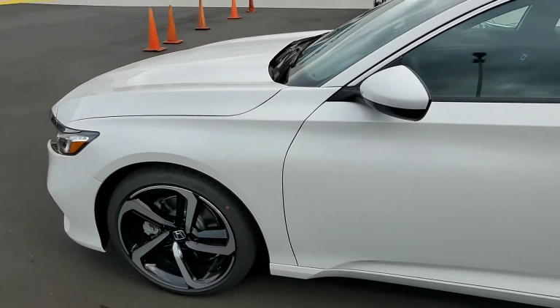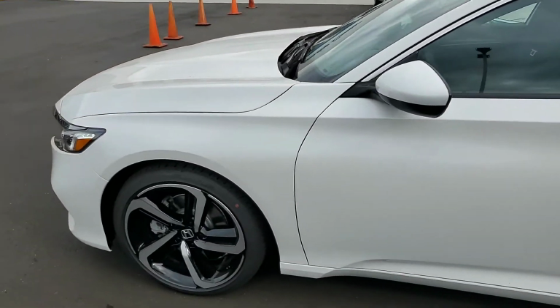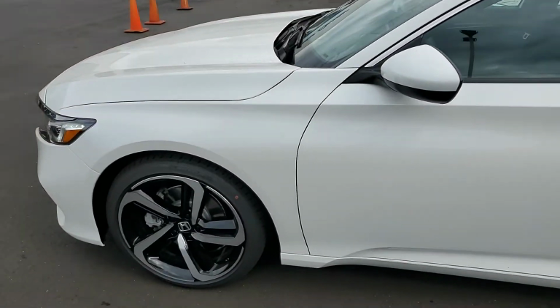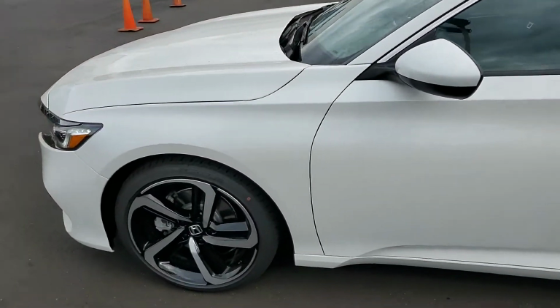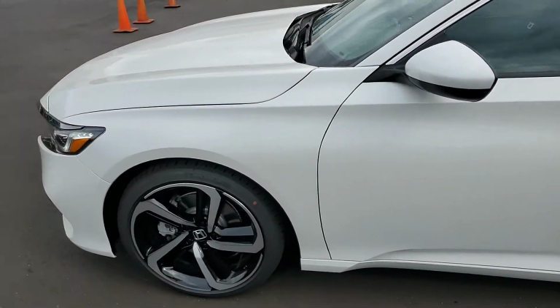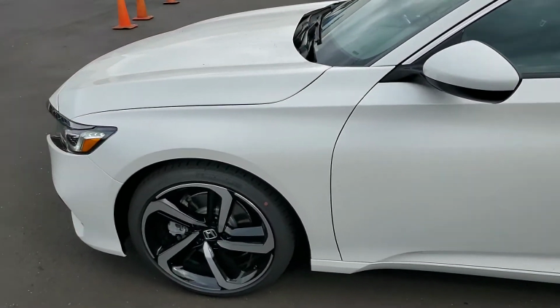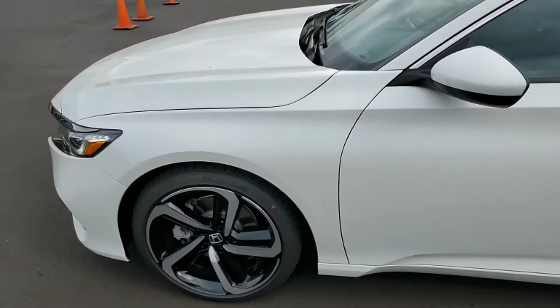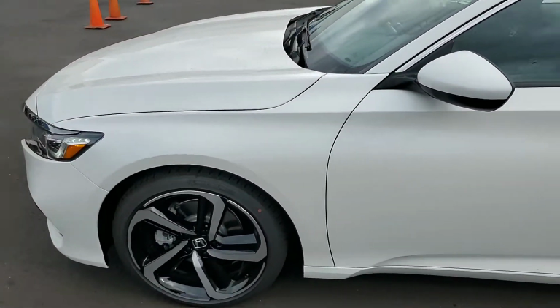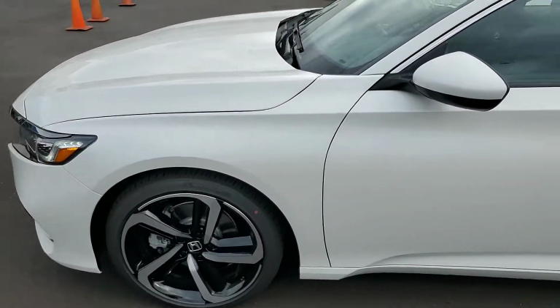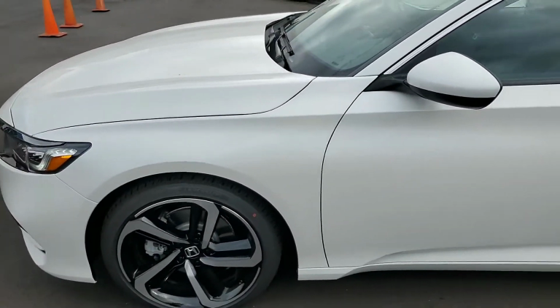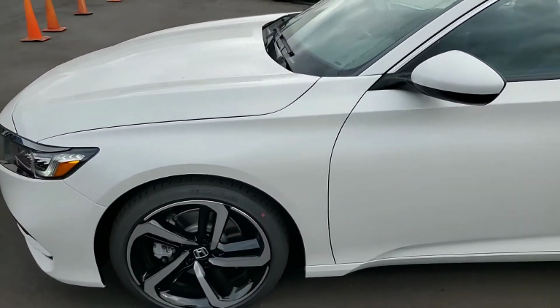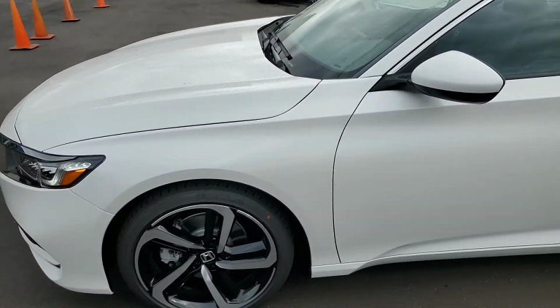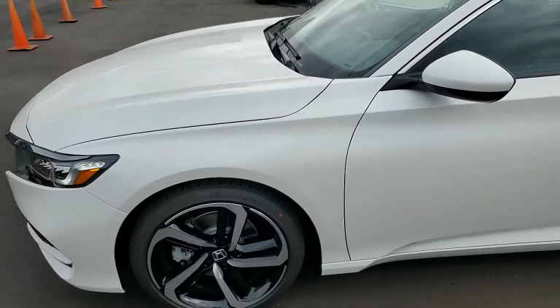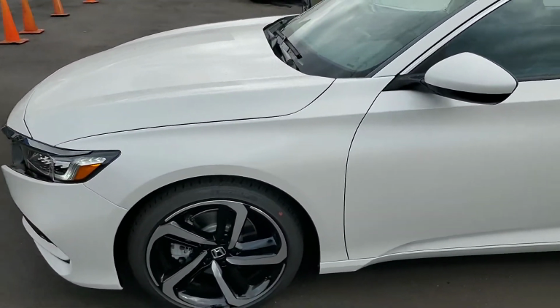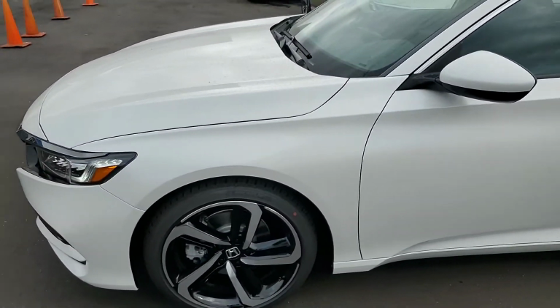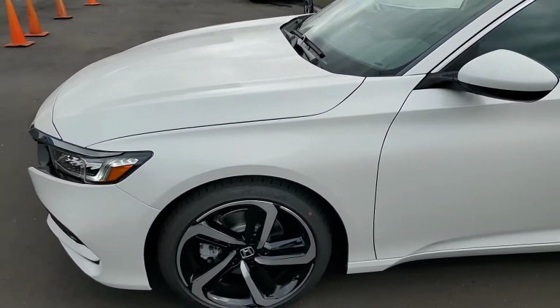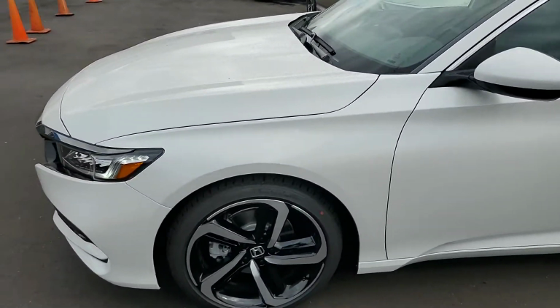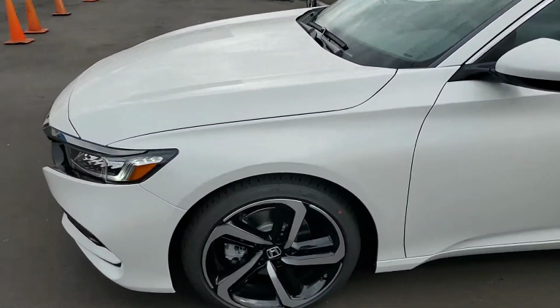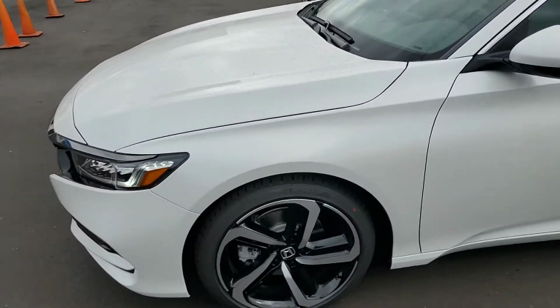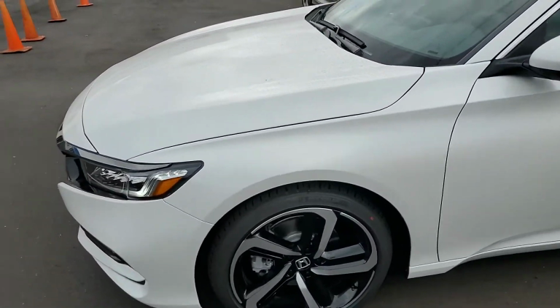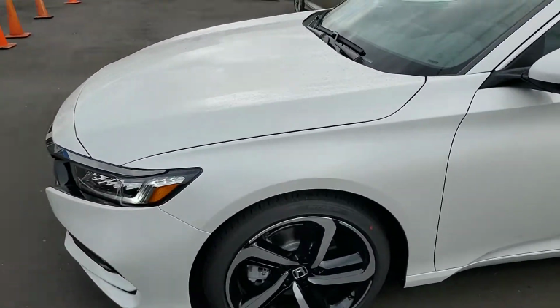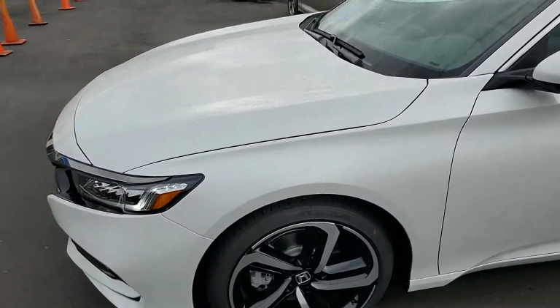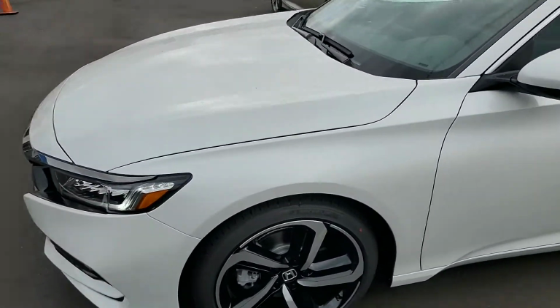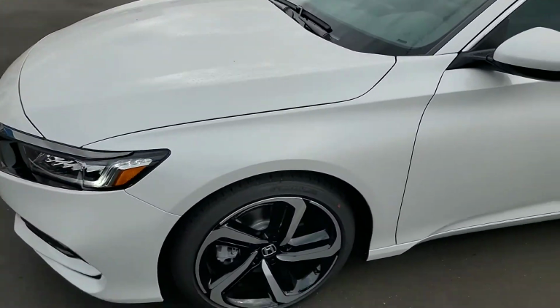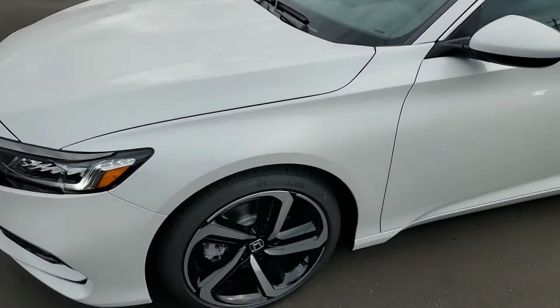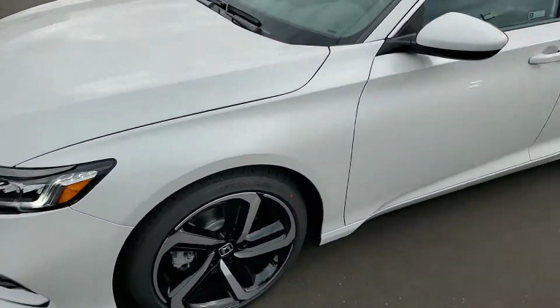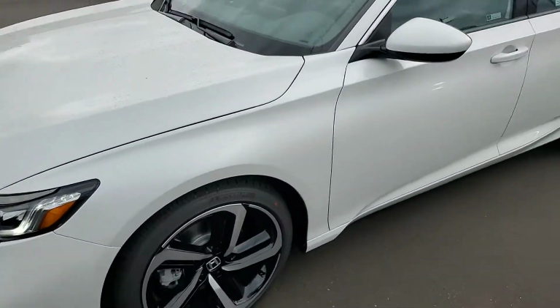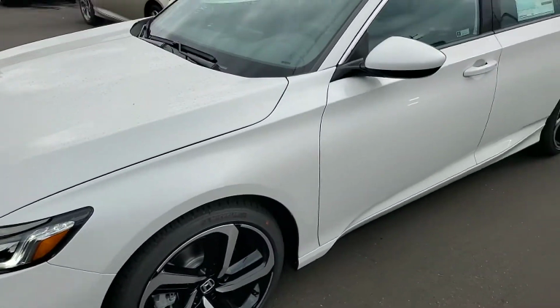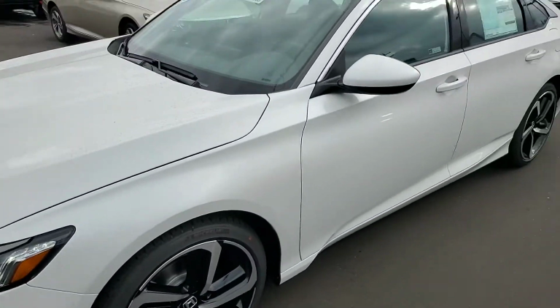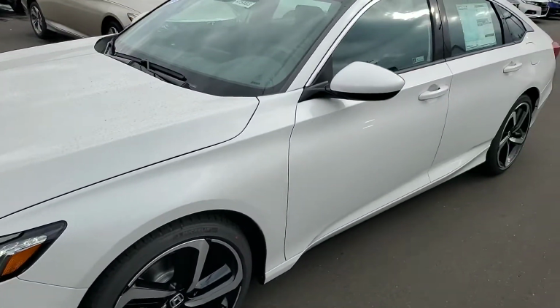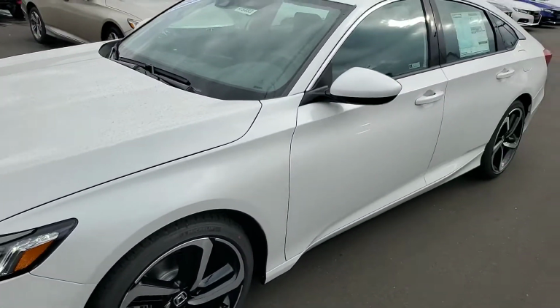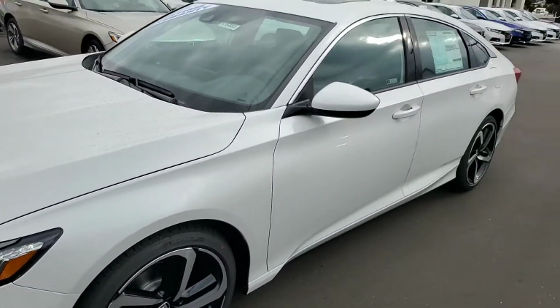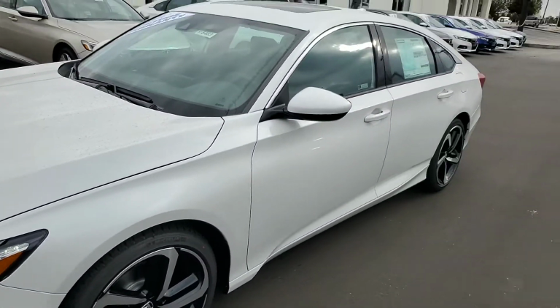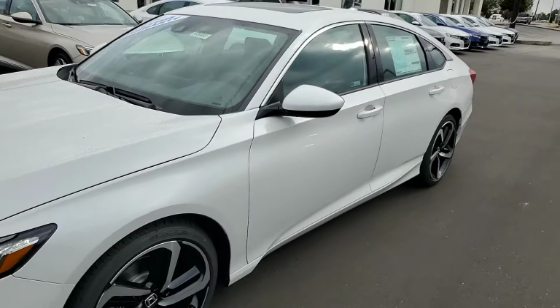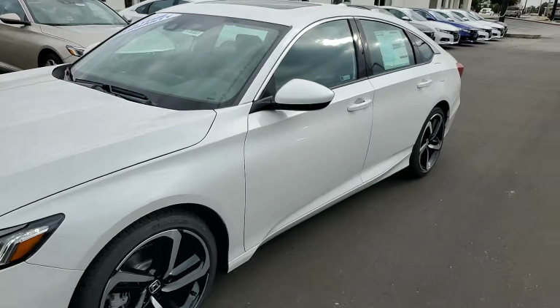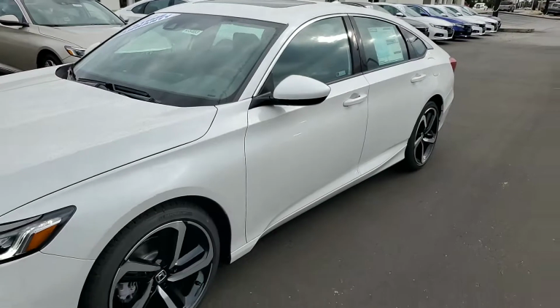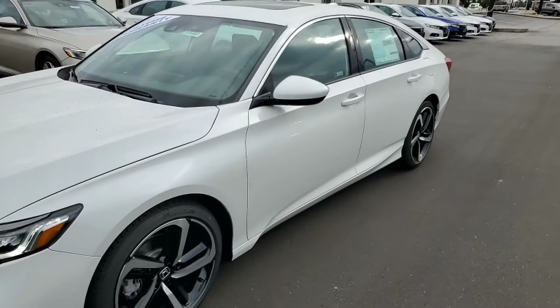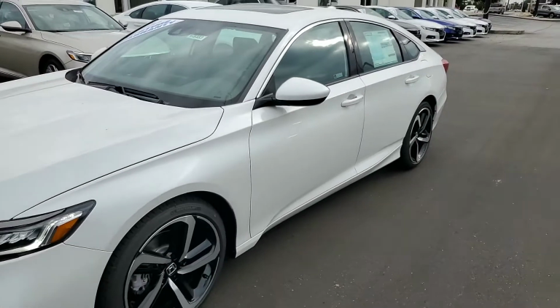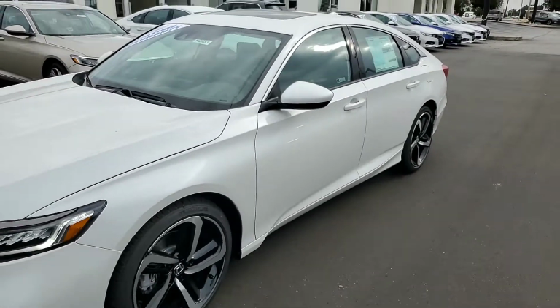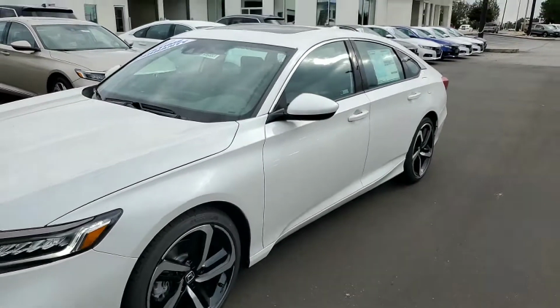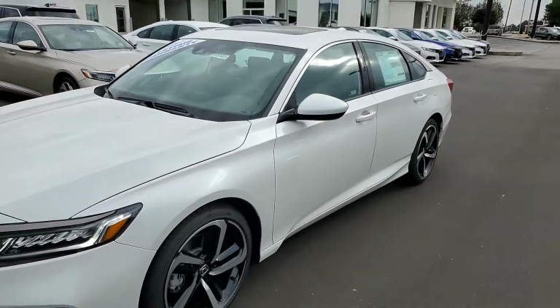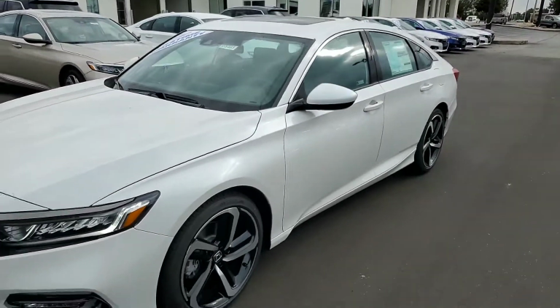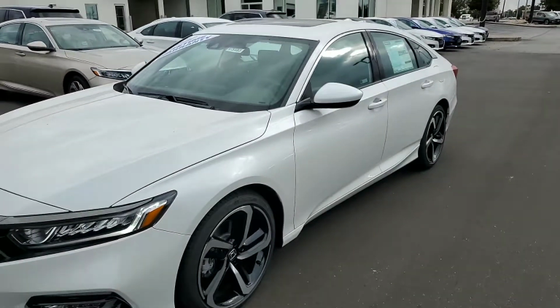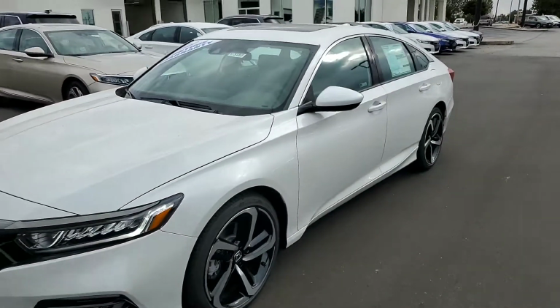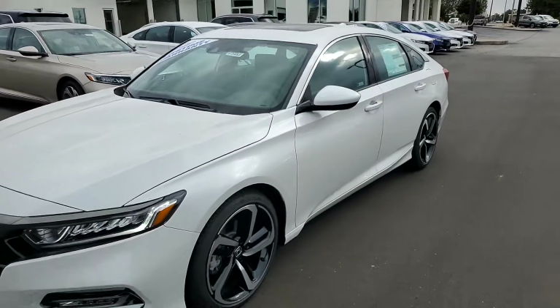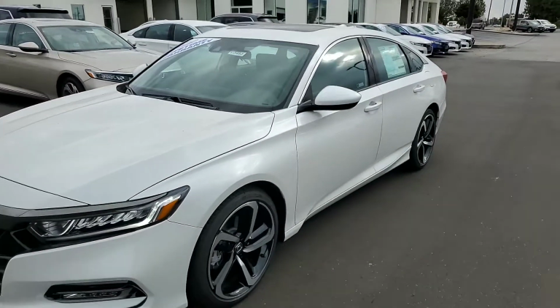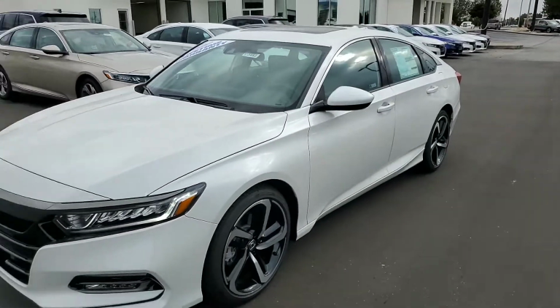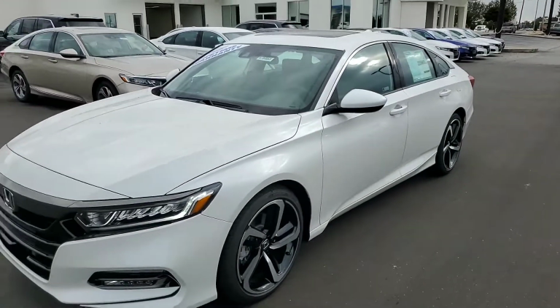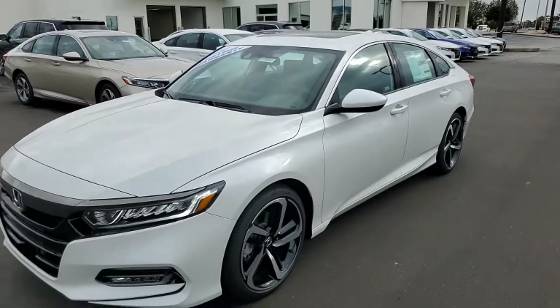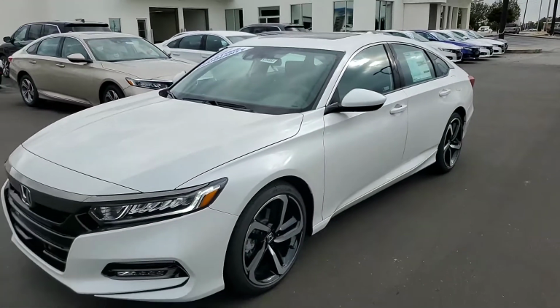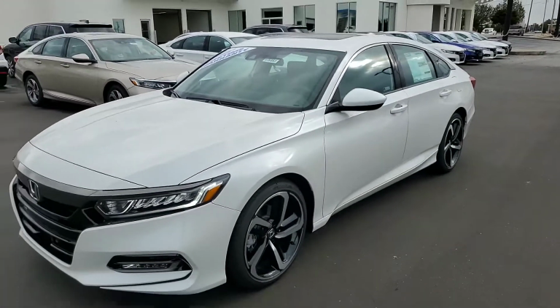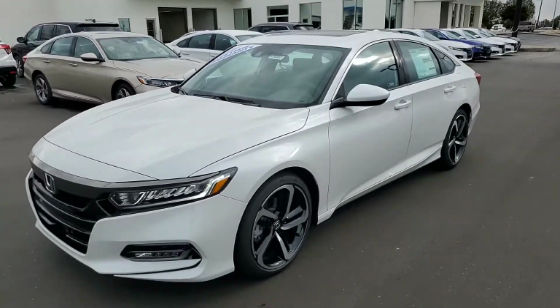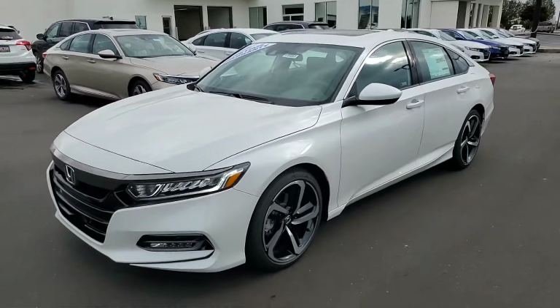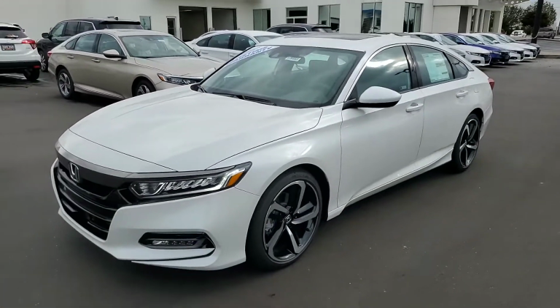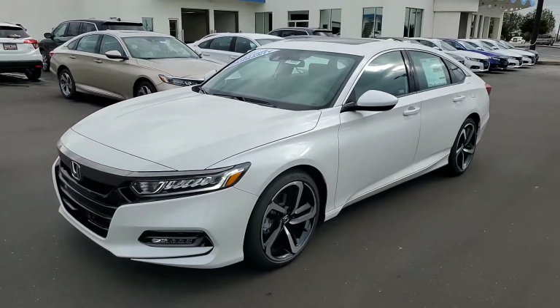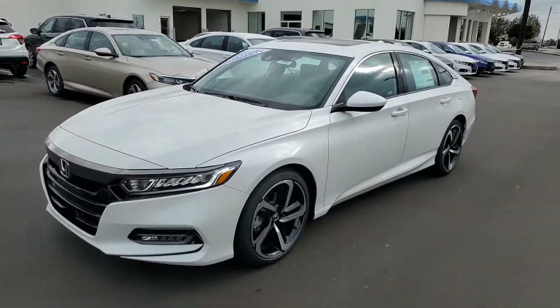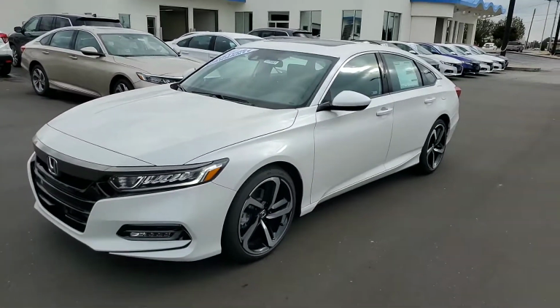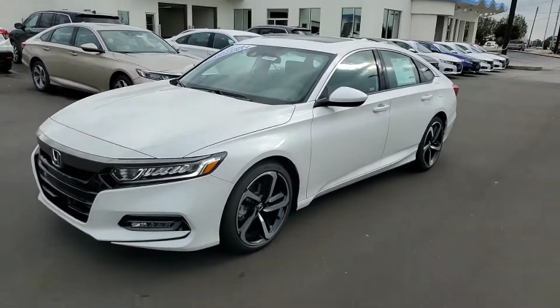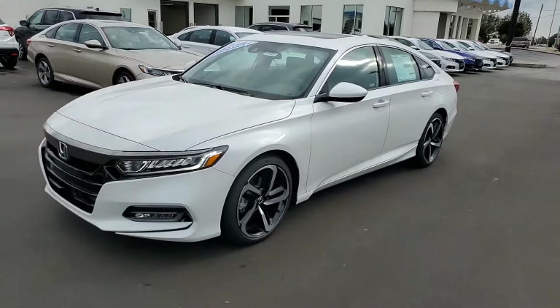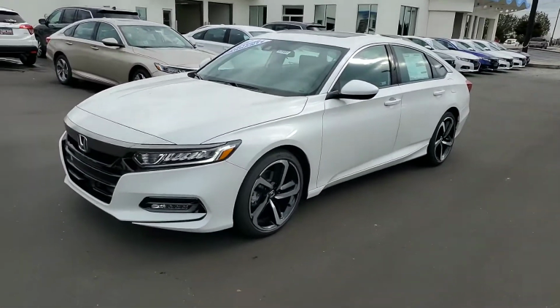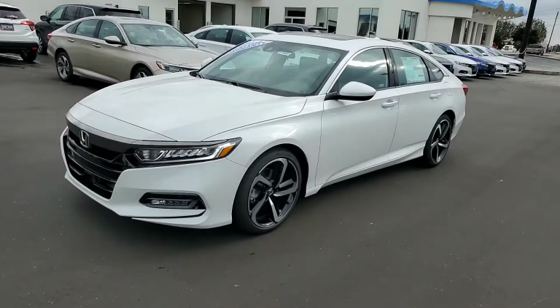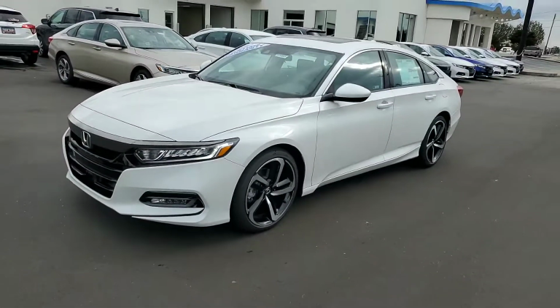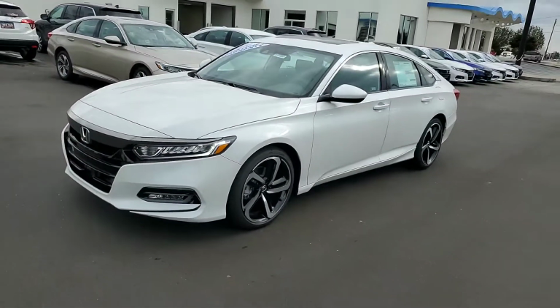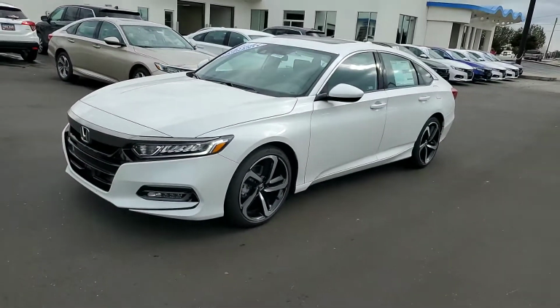I just wanted to send you this video so you can see the vehicle in person. Give me a call and let me know when you'll be available to come take a look at your vehicle.